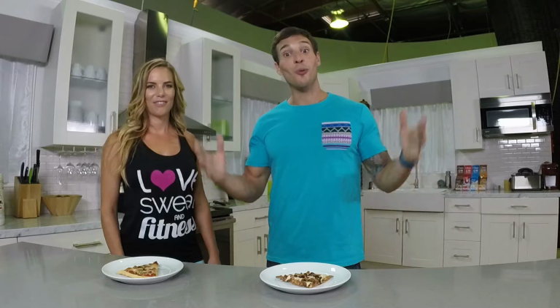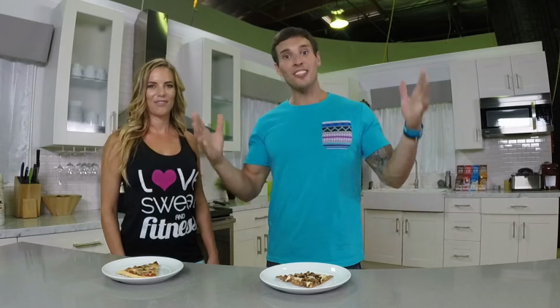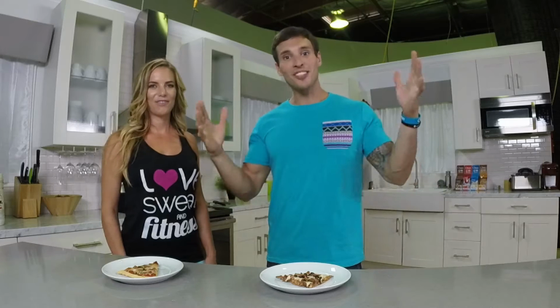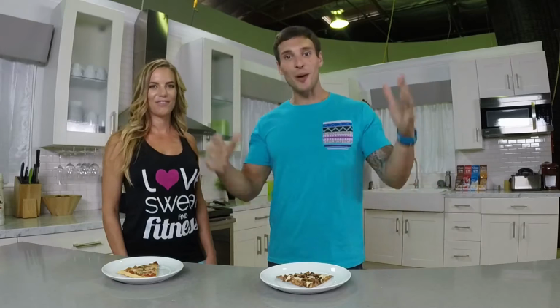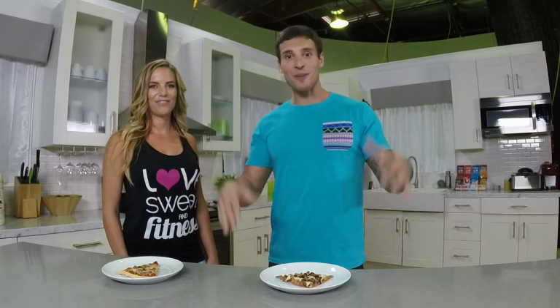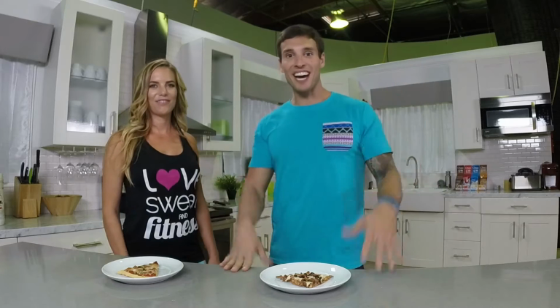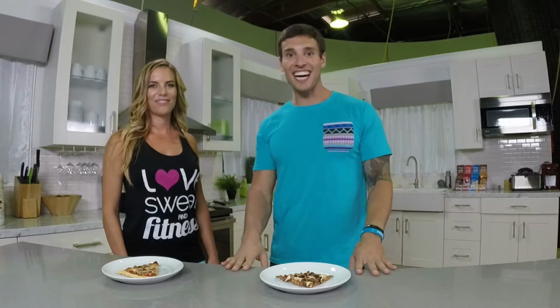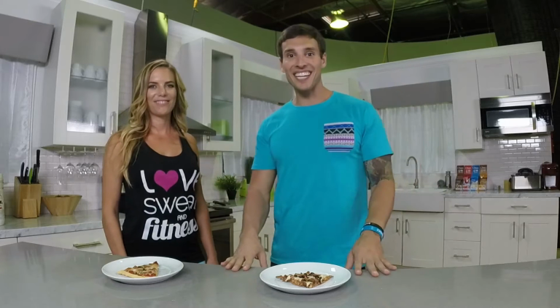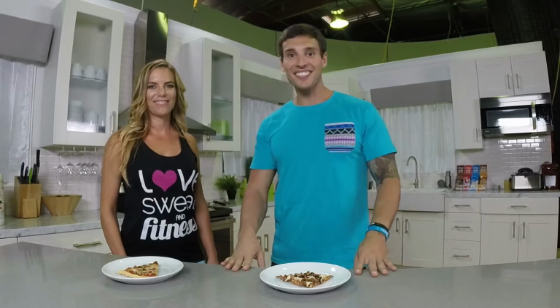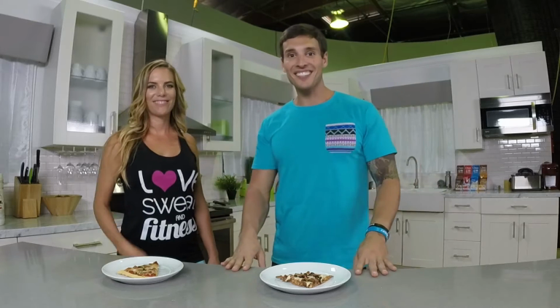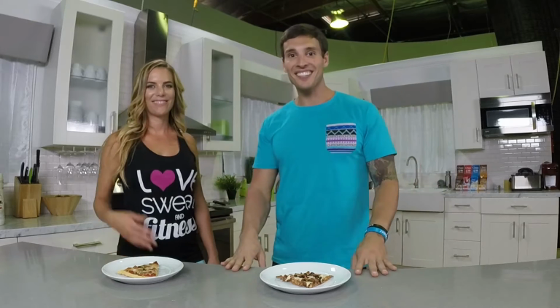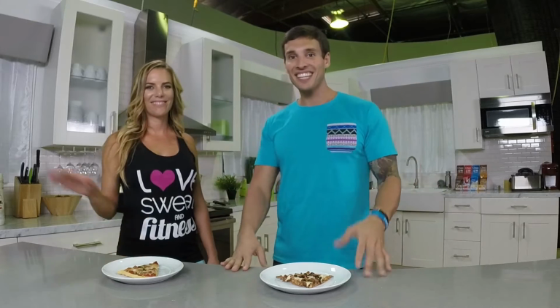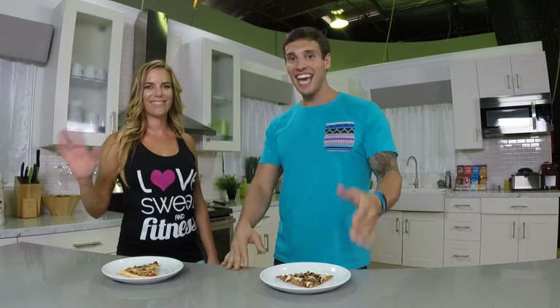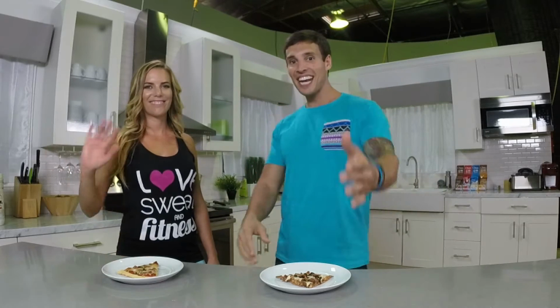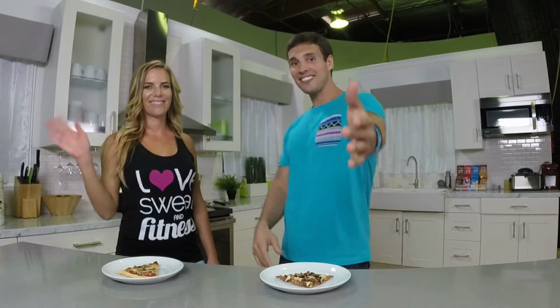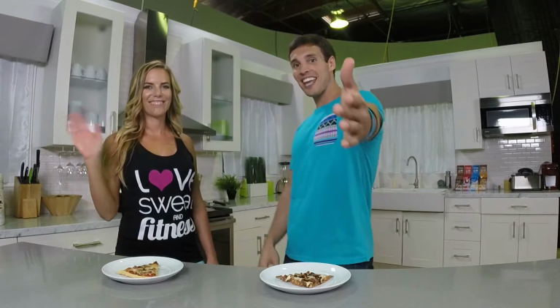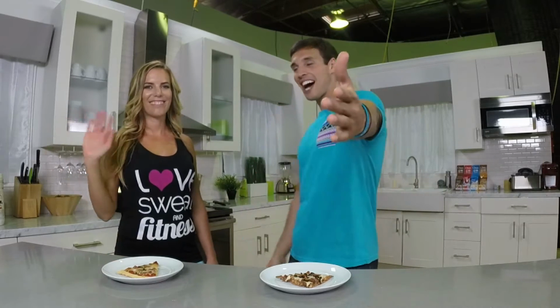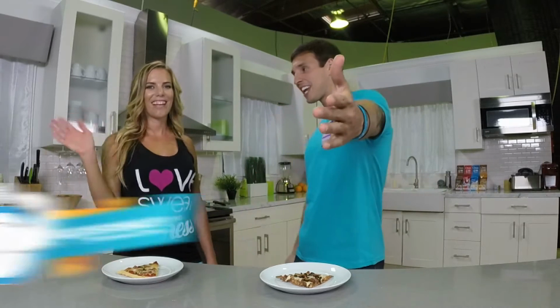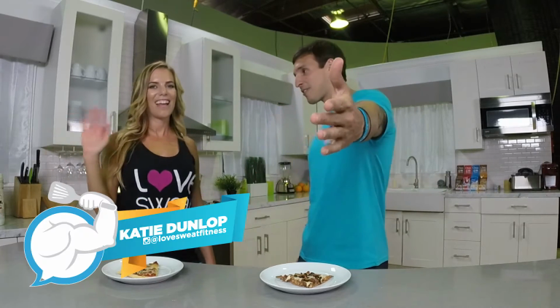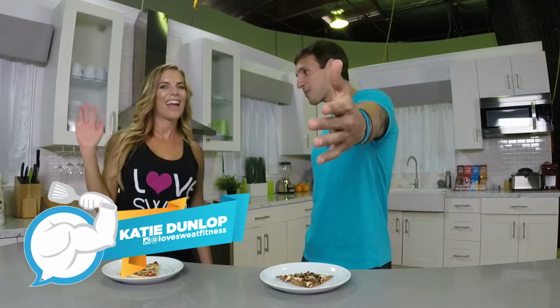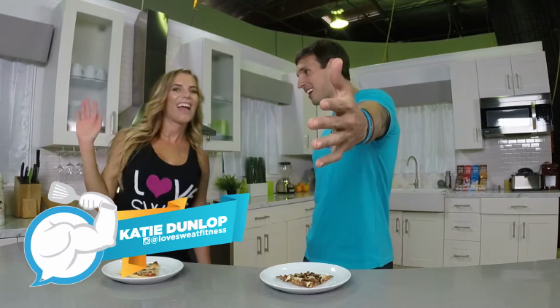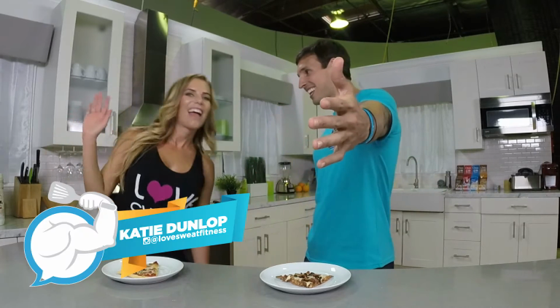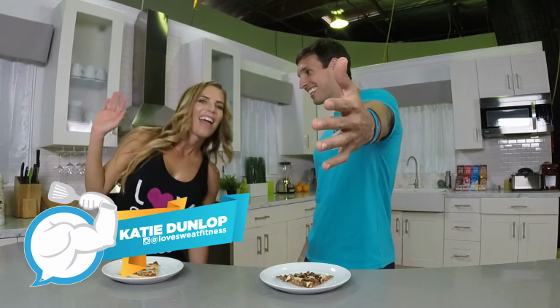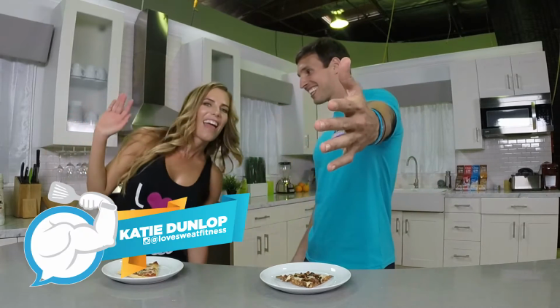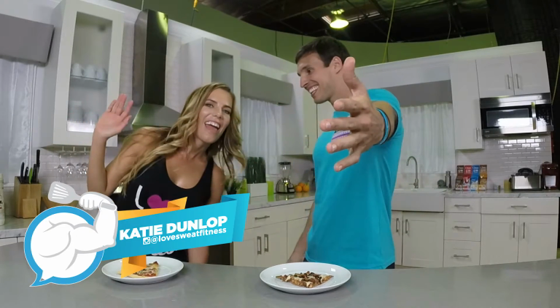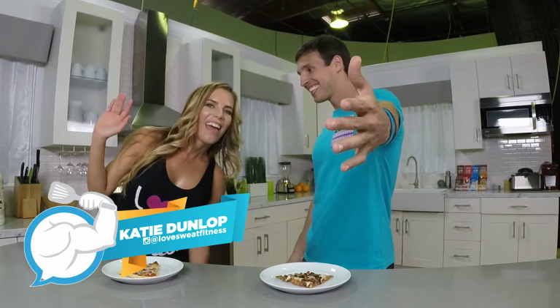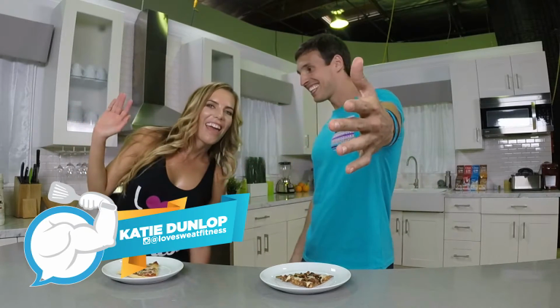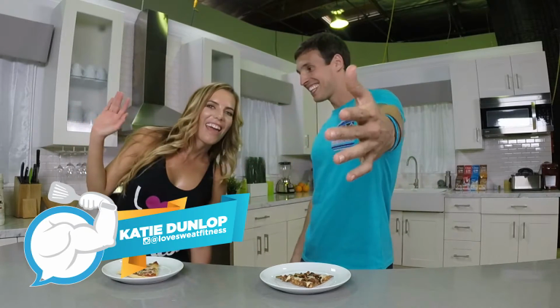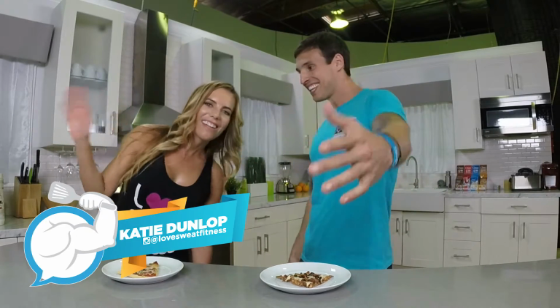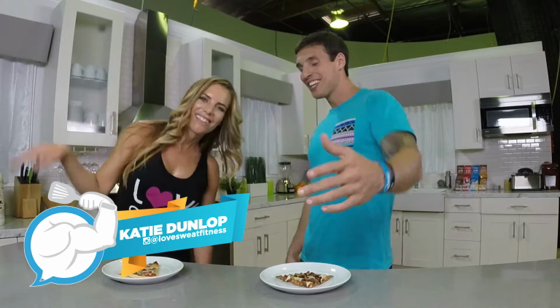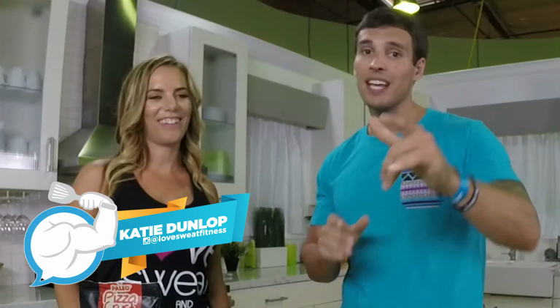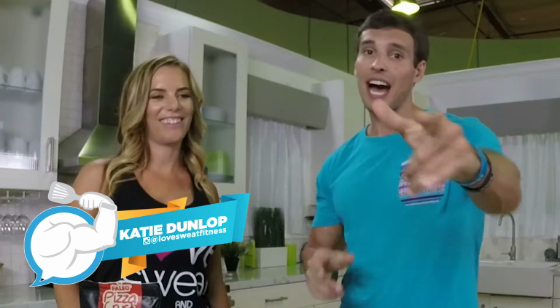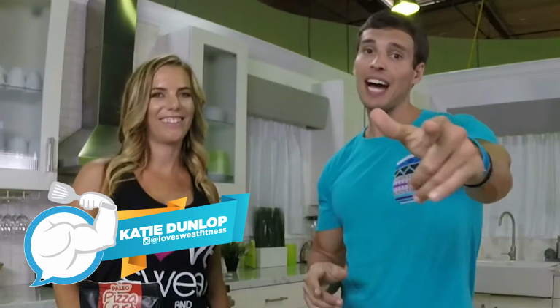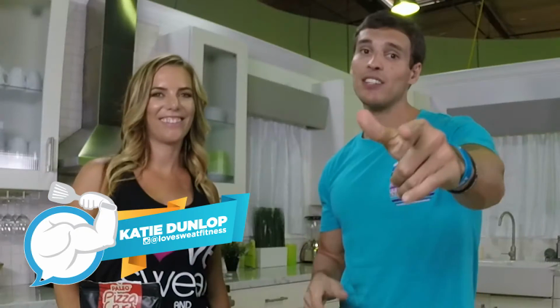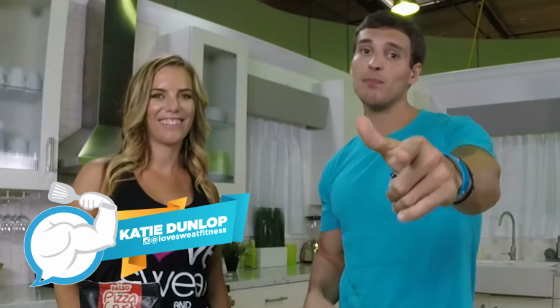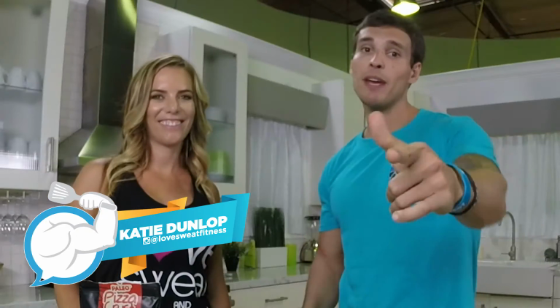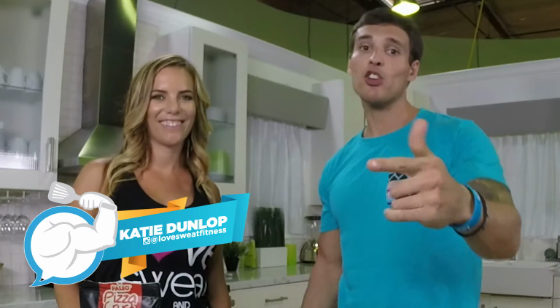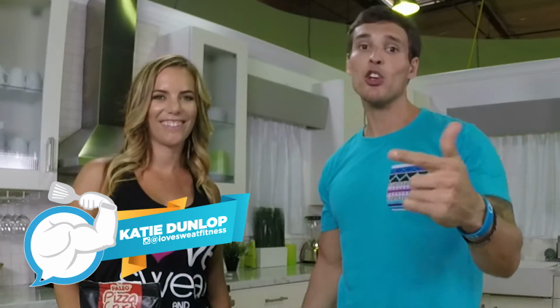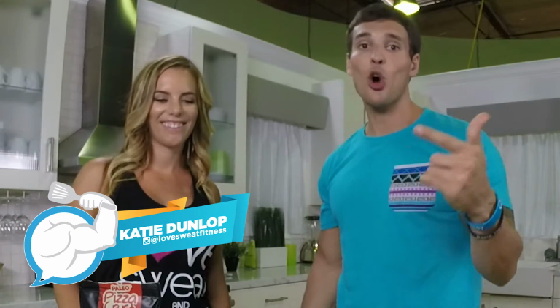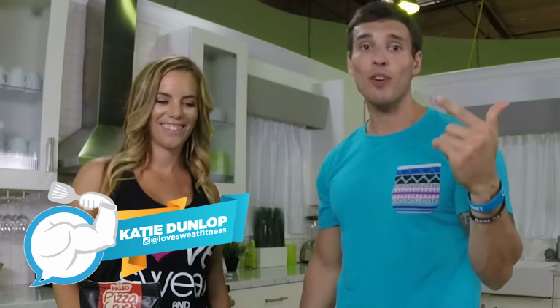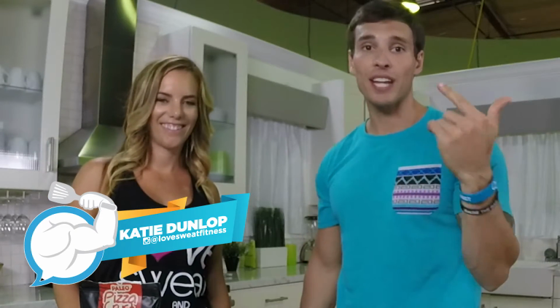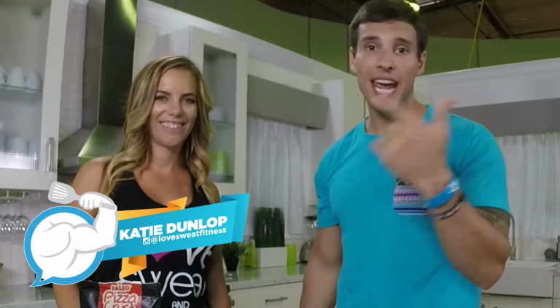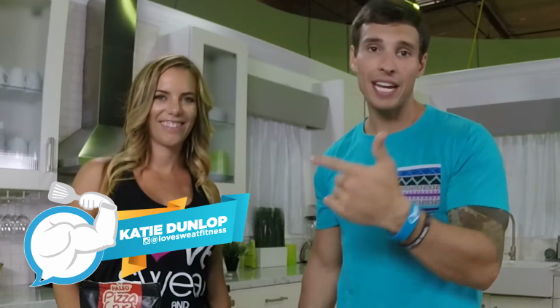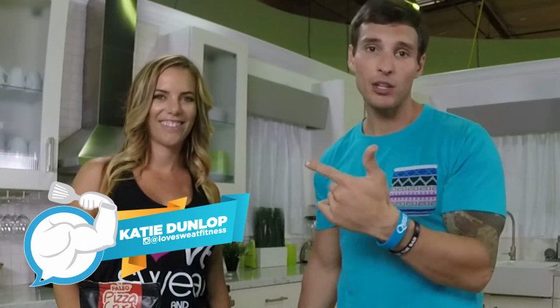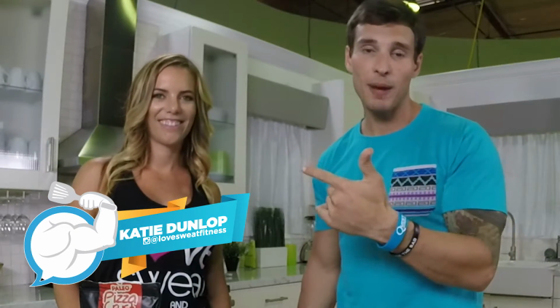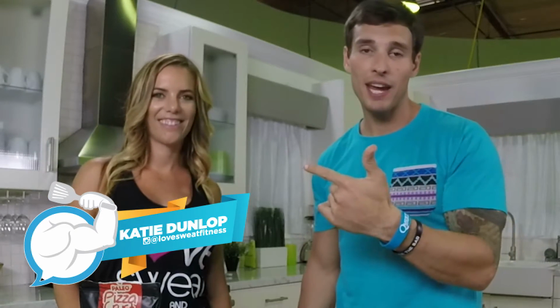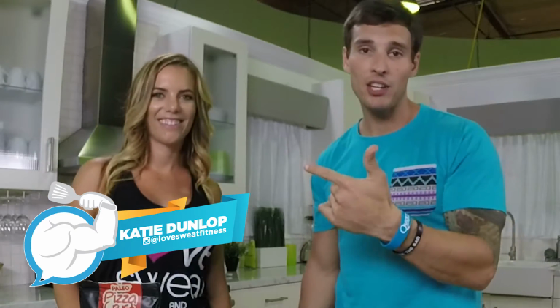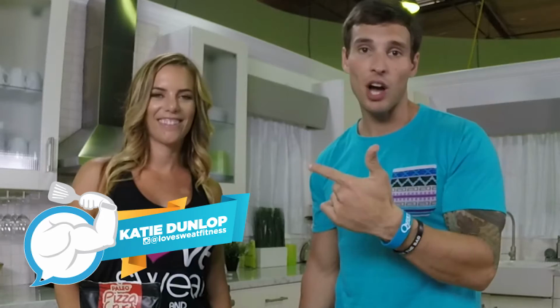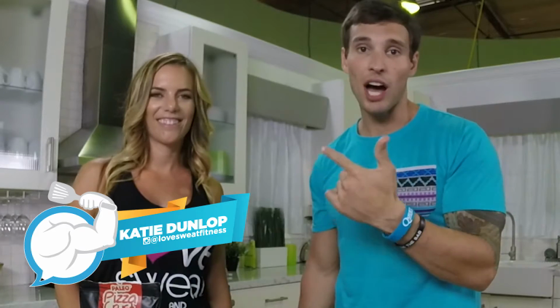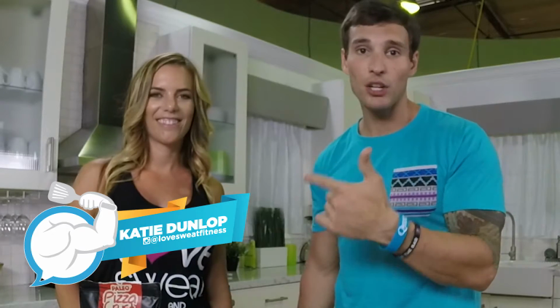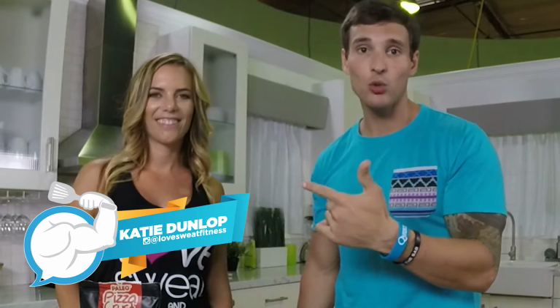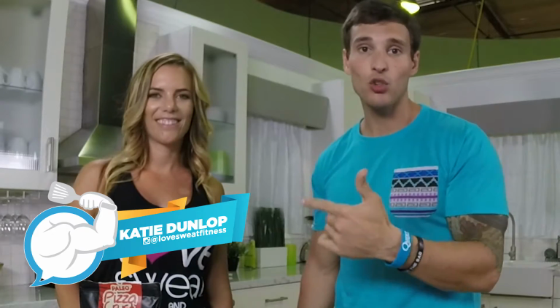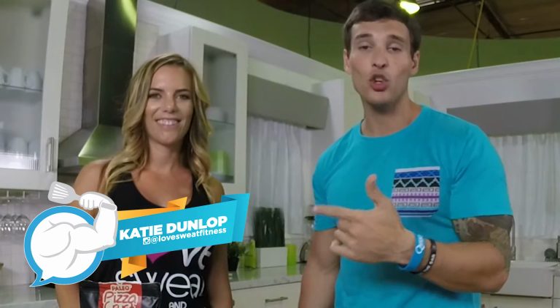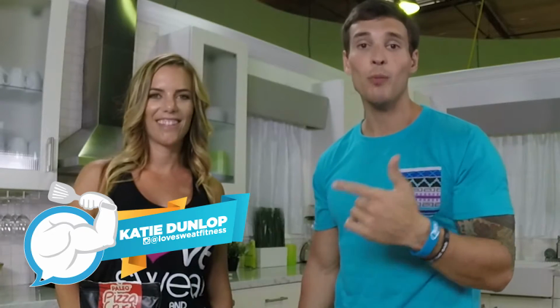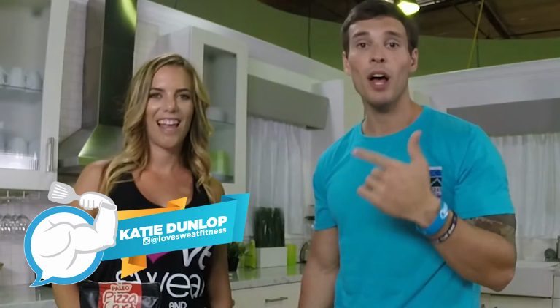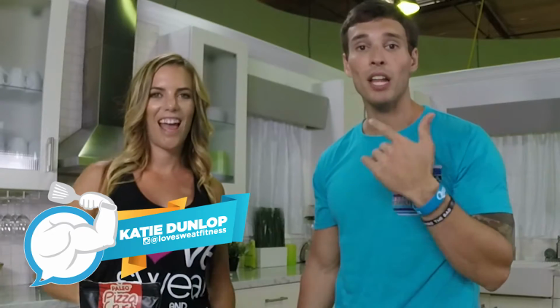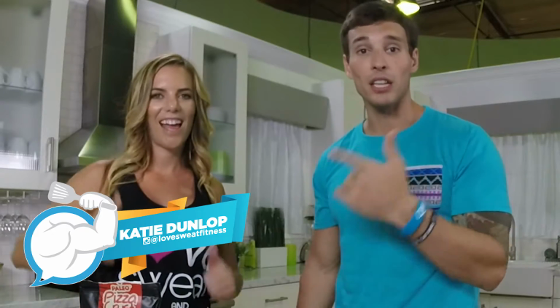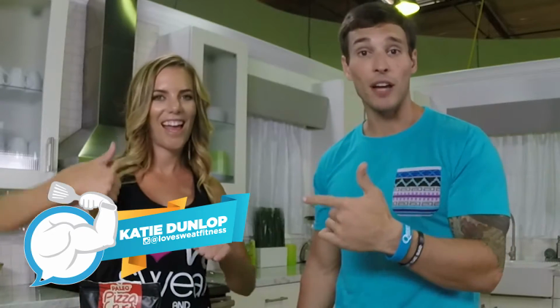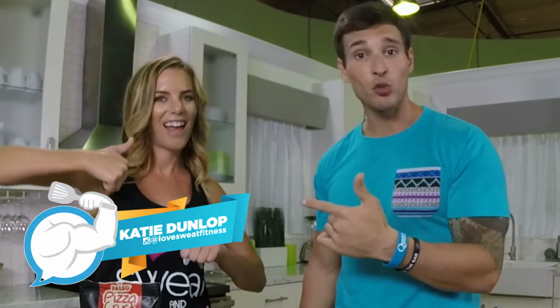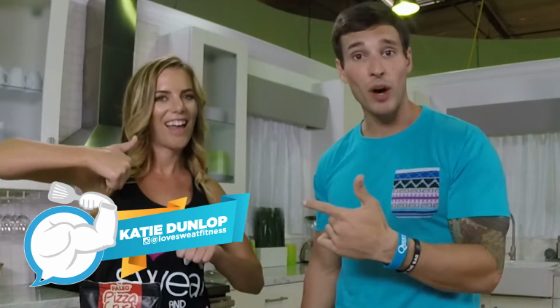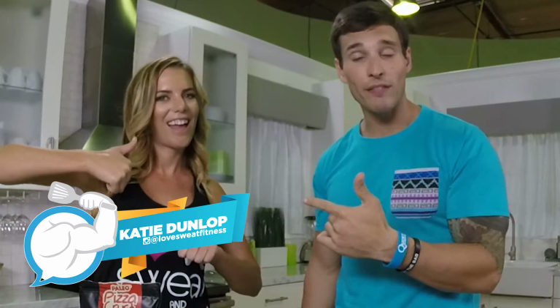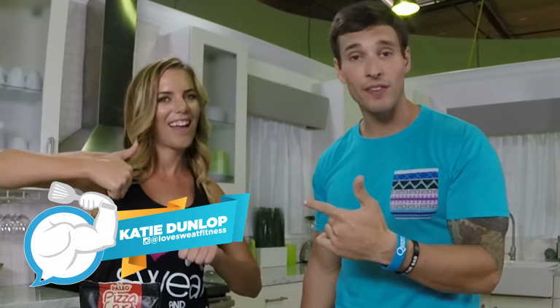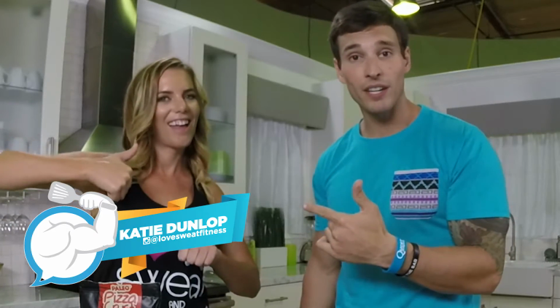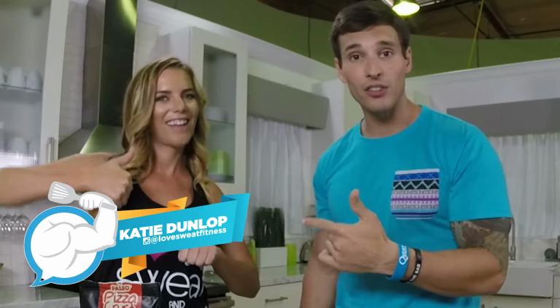What's up guys? Katie, say hi to everybody. Hey! Guys, make sure you go over to Katie's page on YouTube, Love Sweat Fitness.